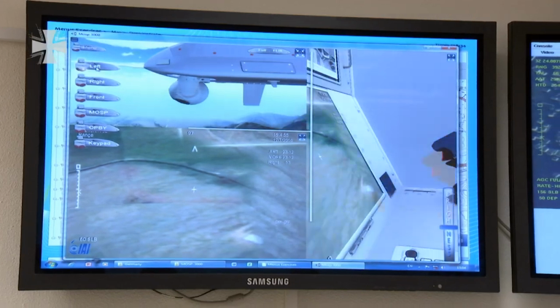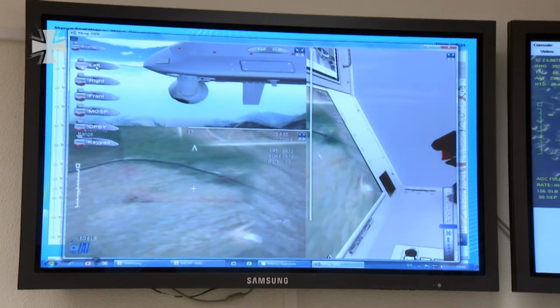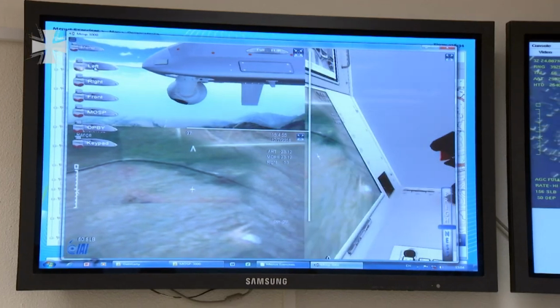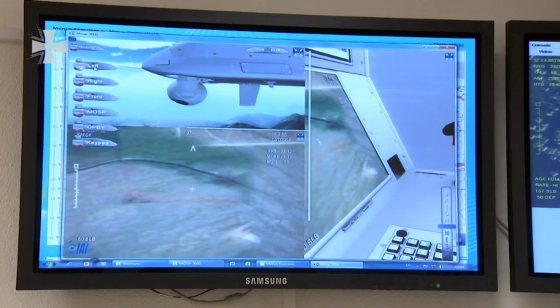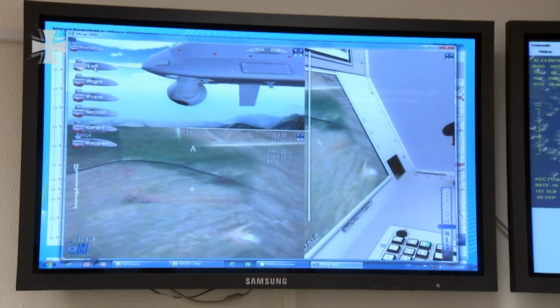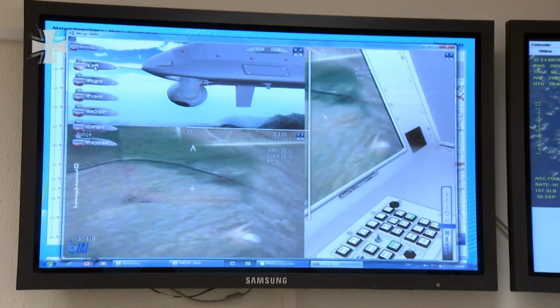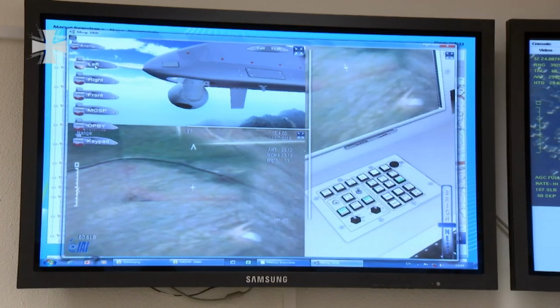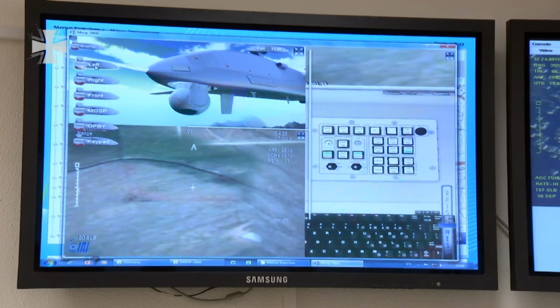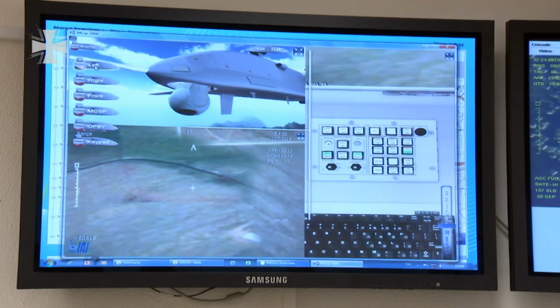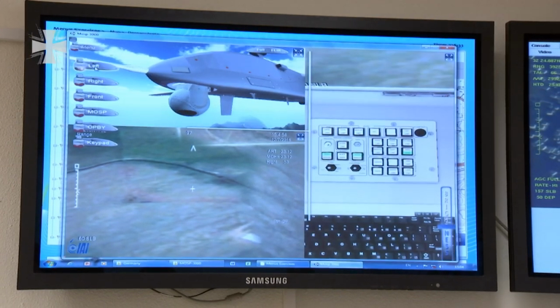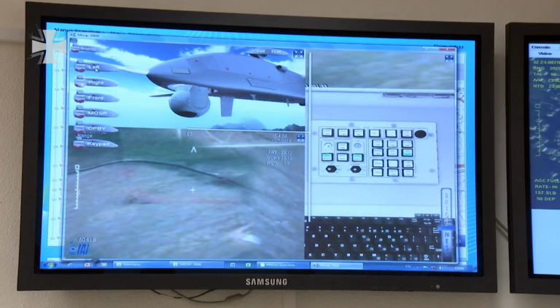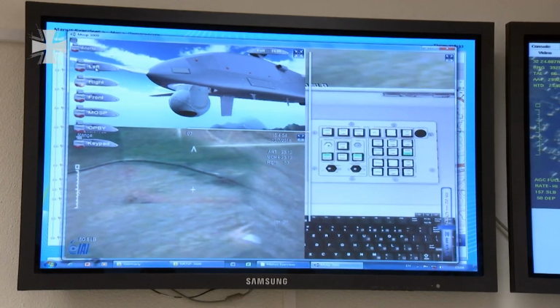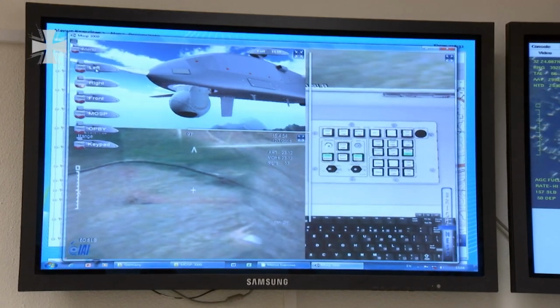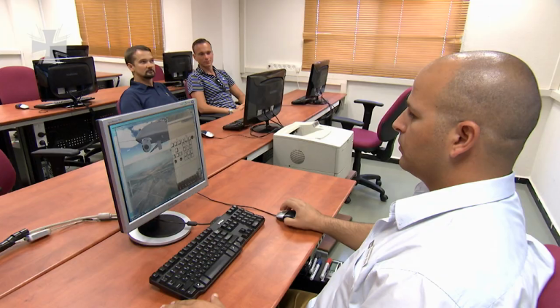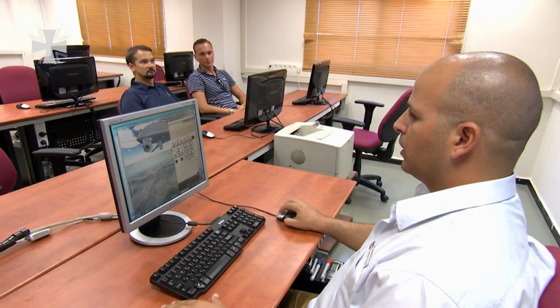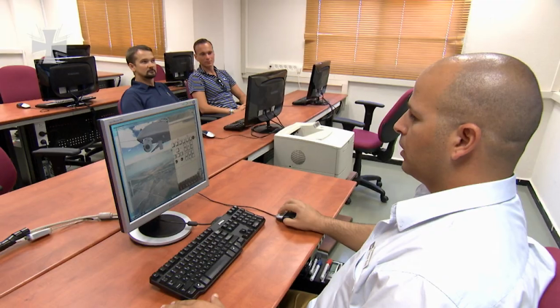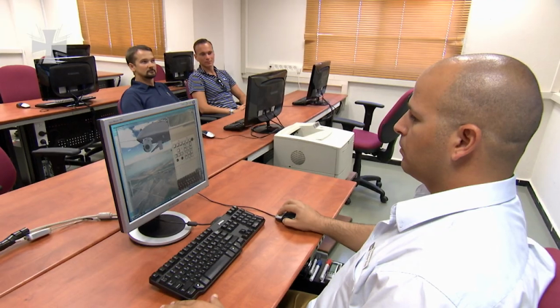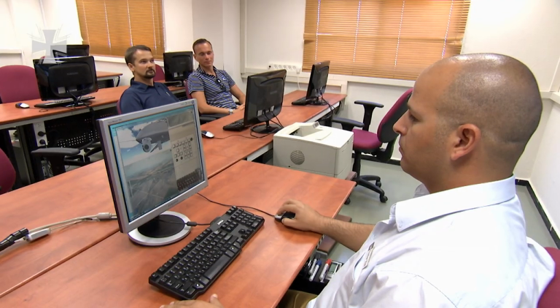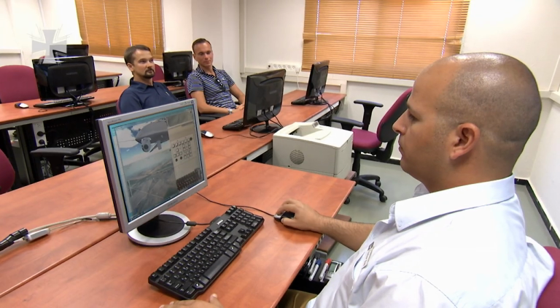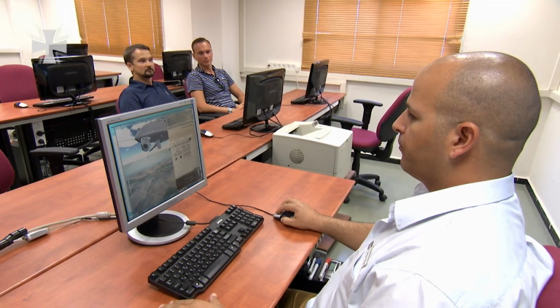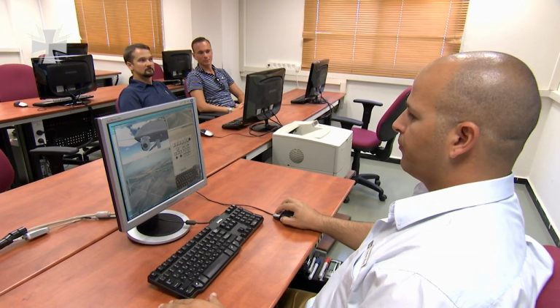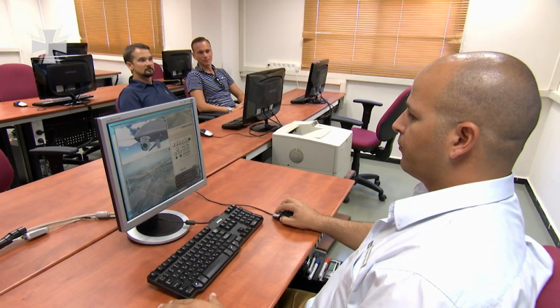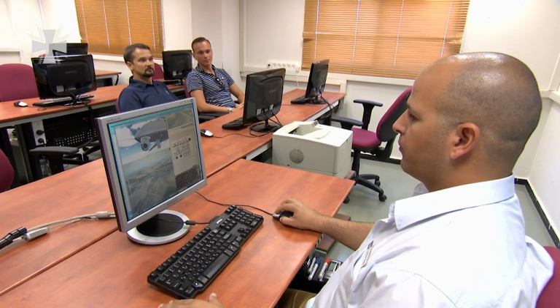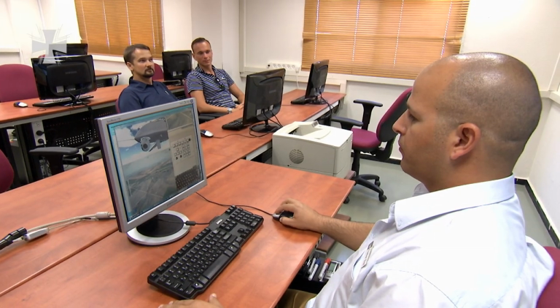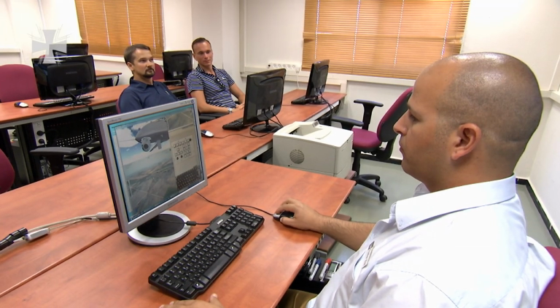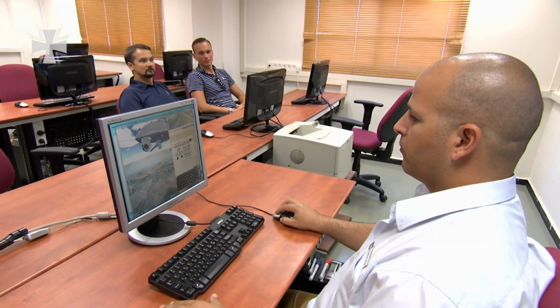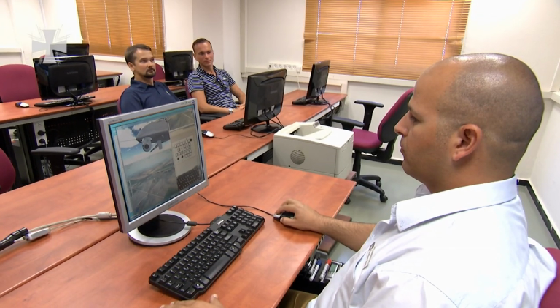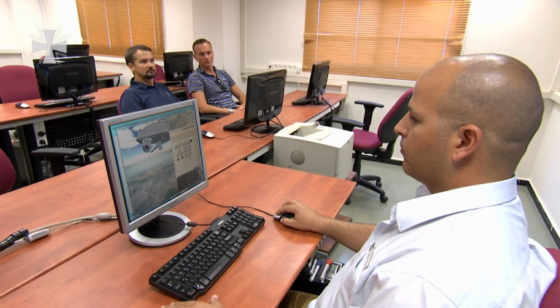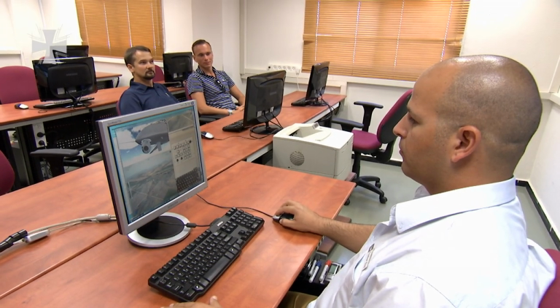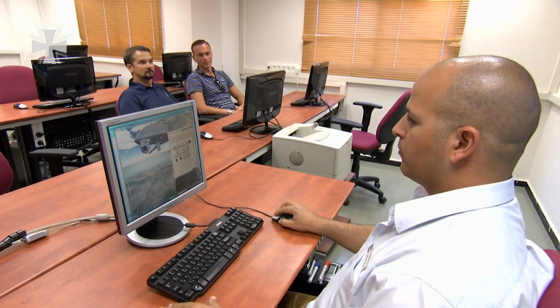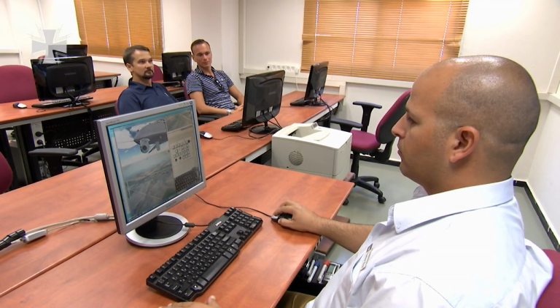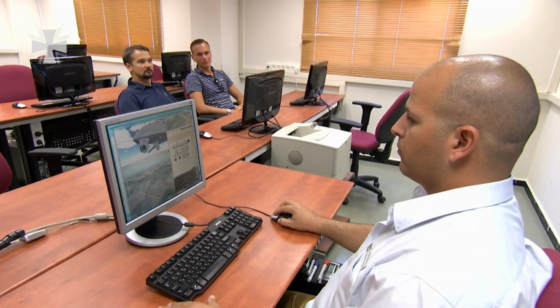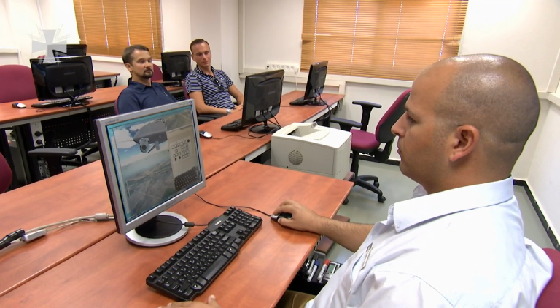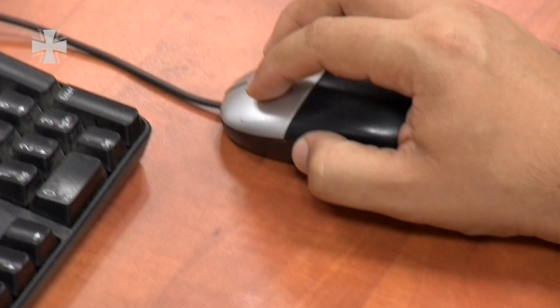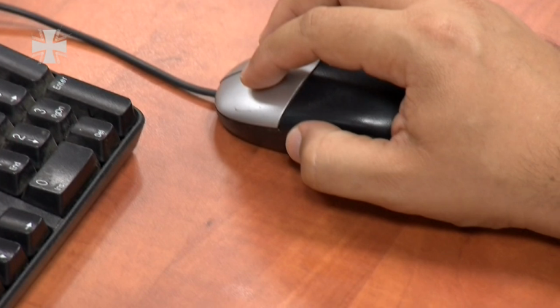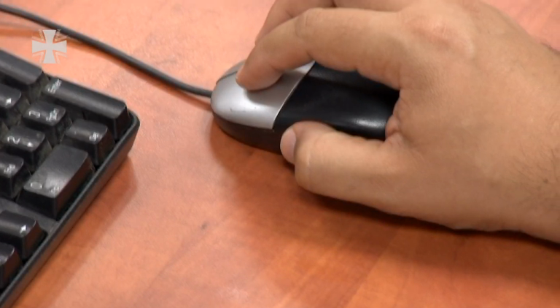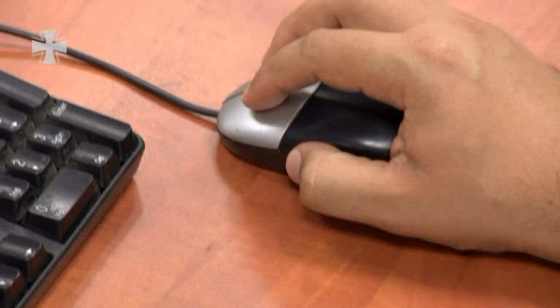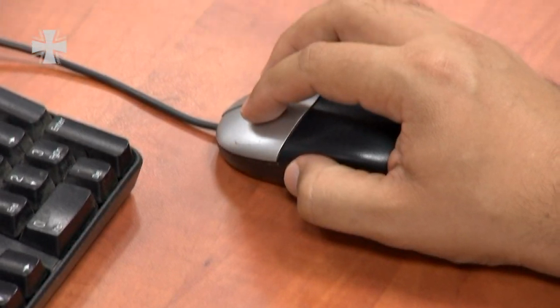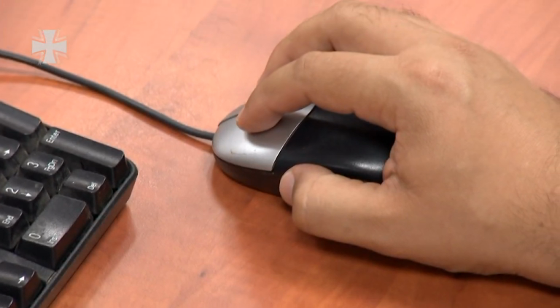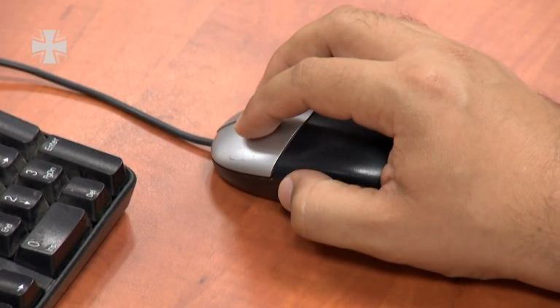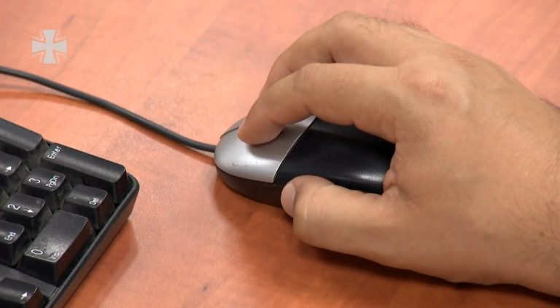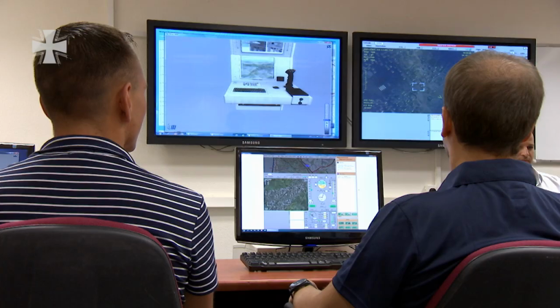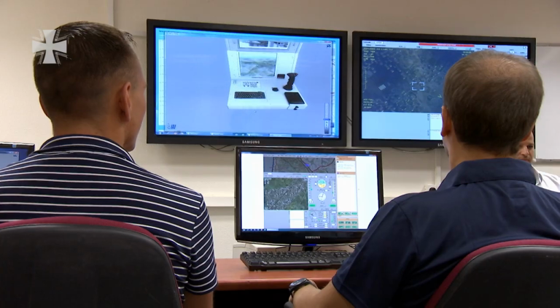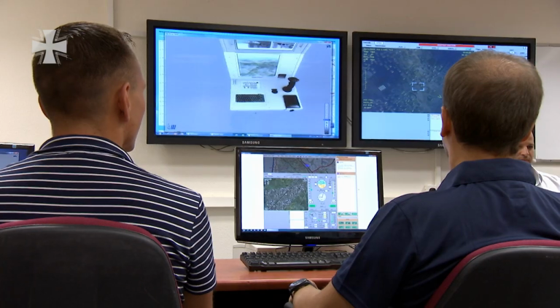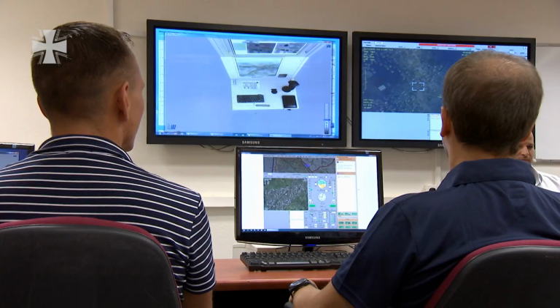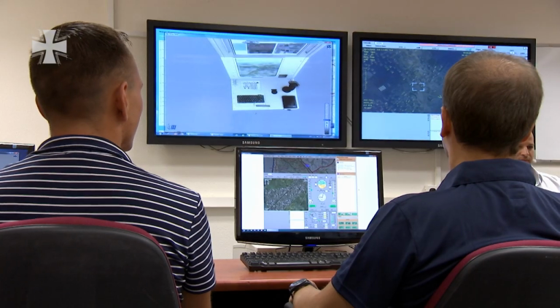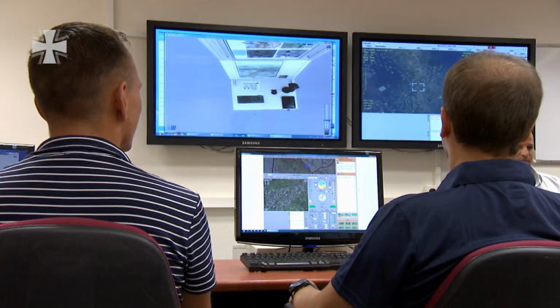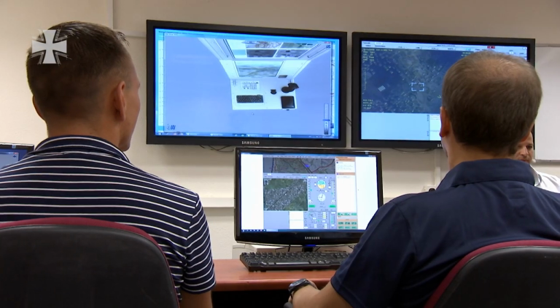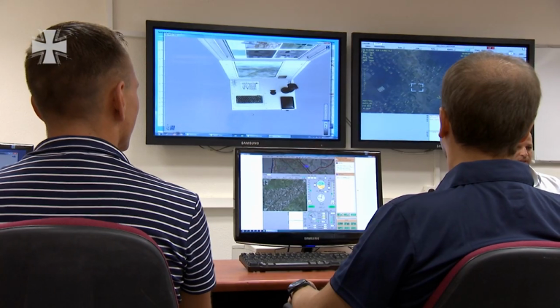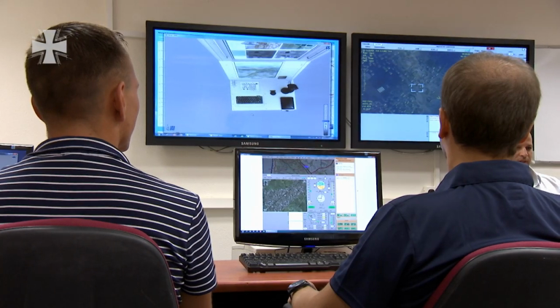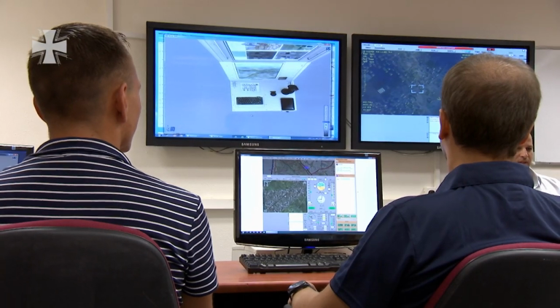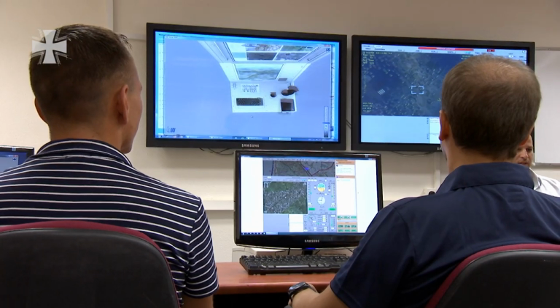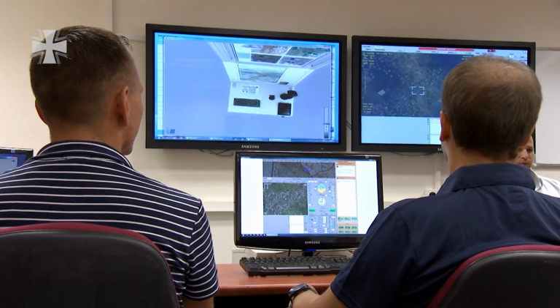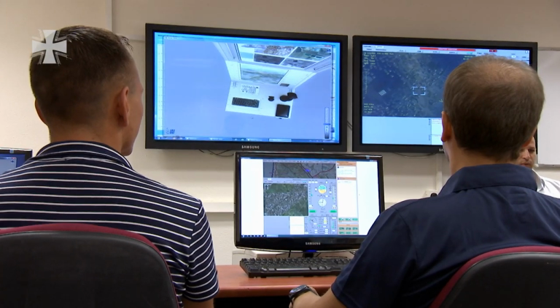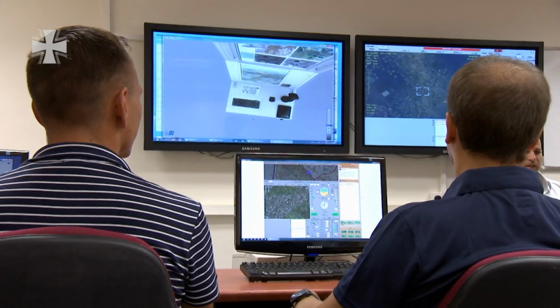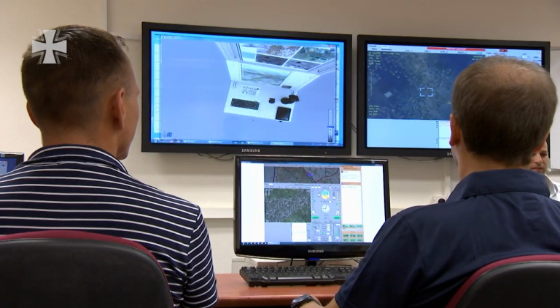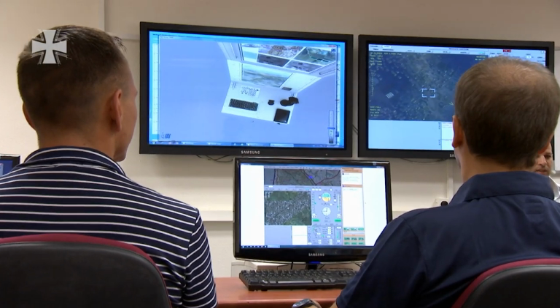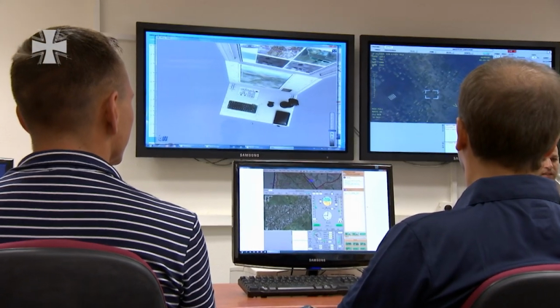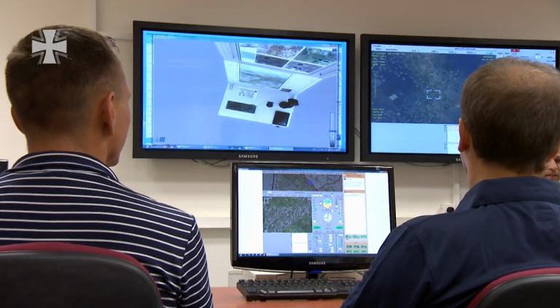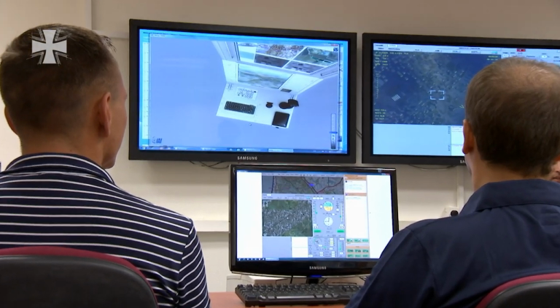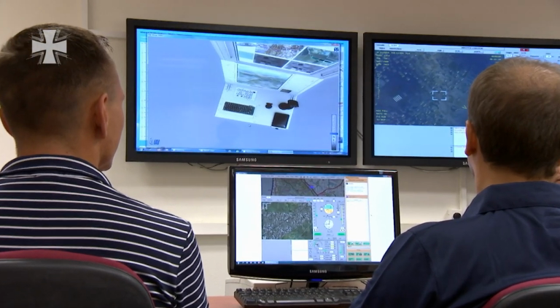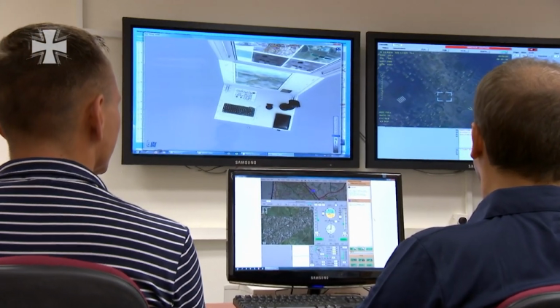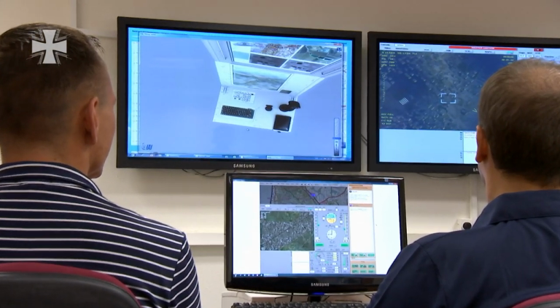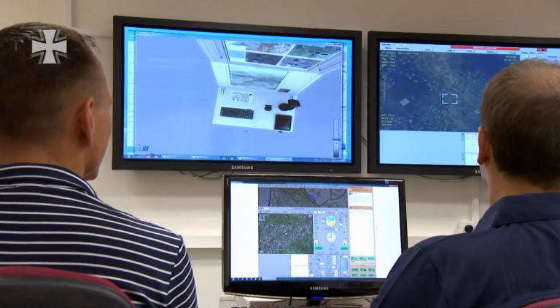In the classroom, they make a start on computer-assisted training, which leads to the simulator, and thus the second phase.